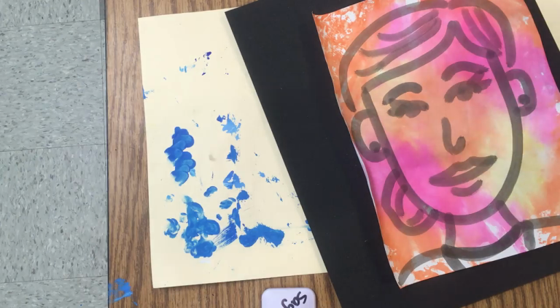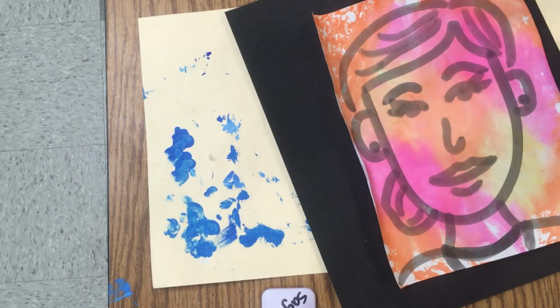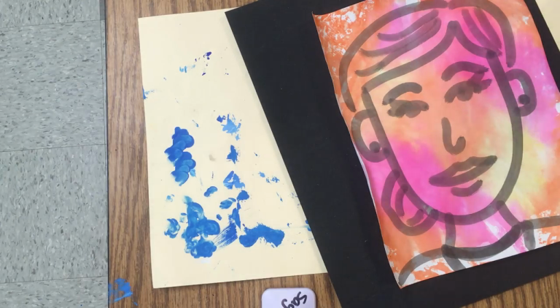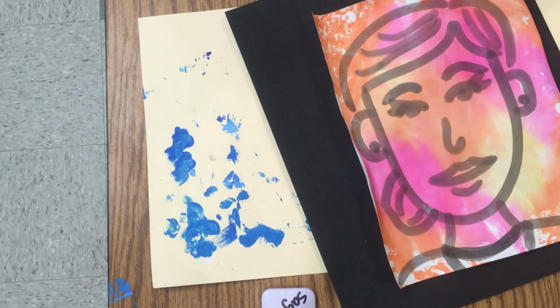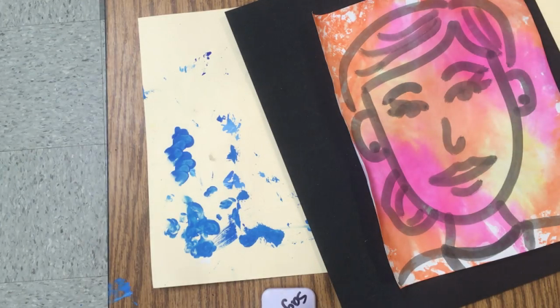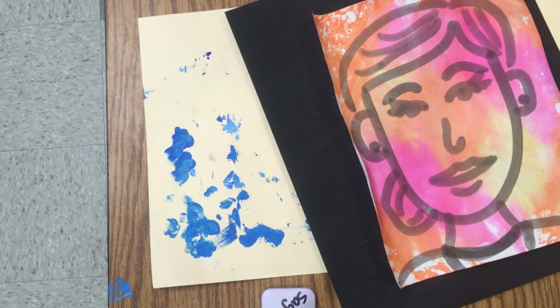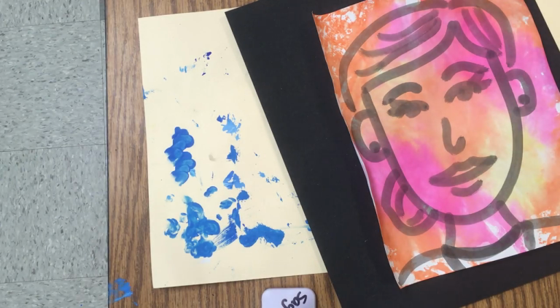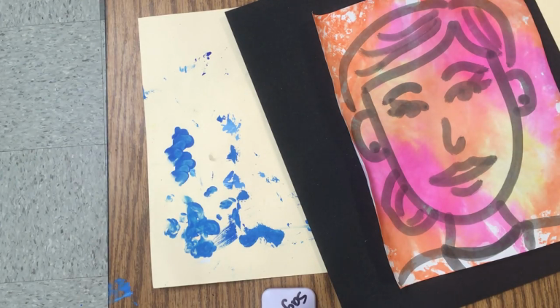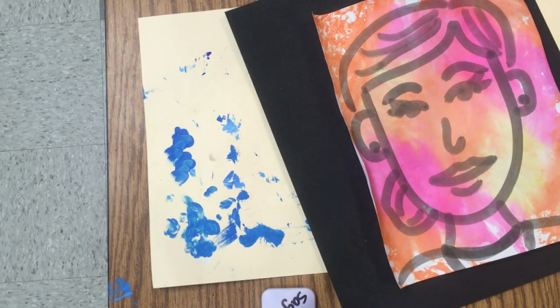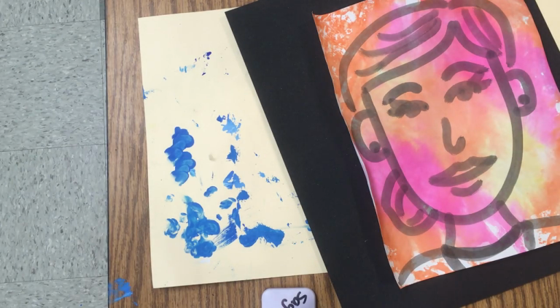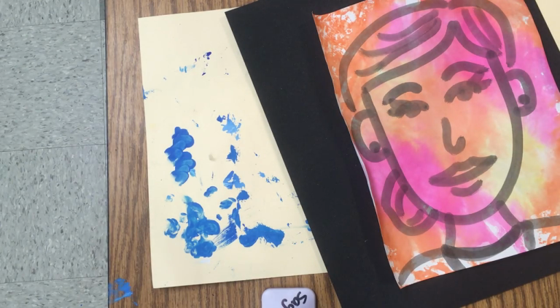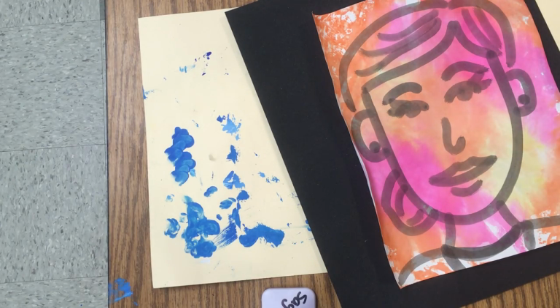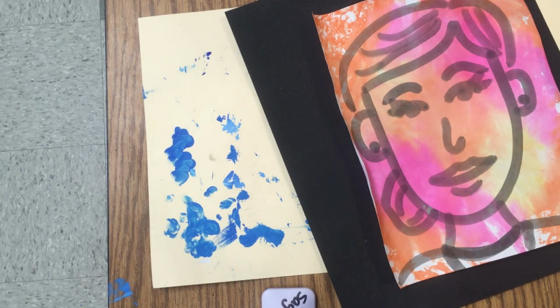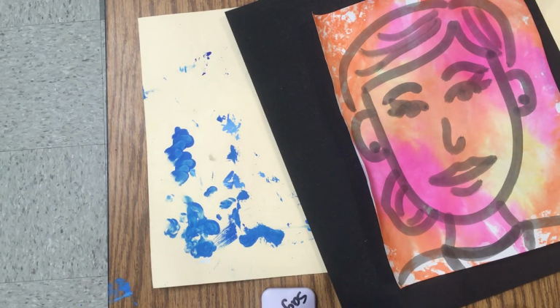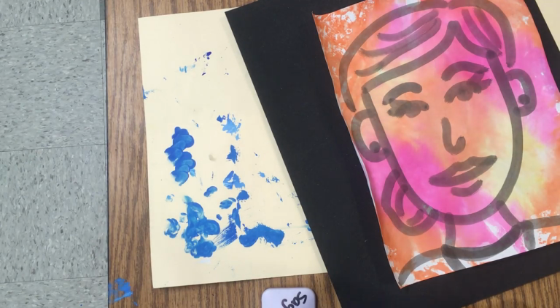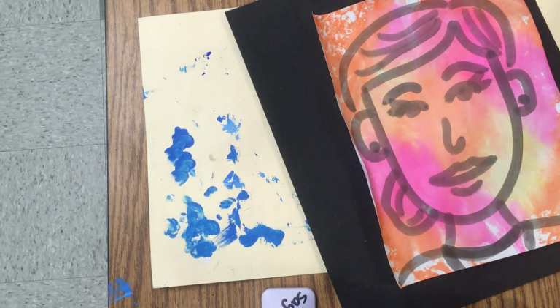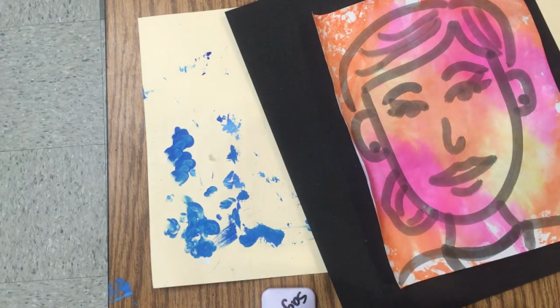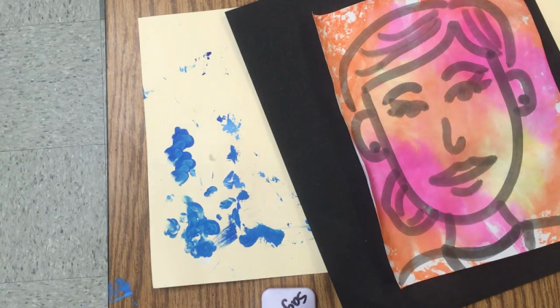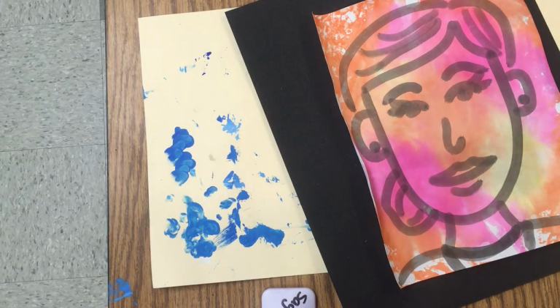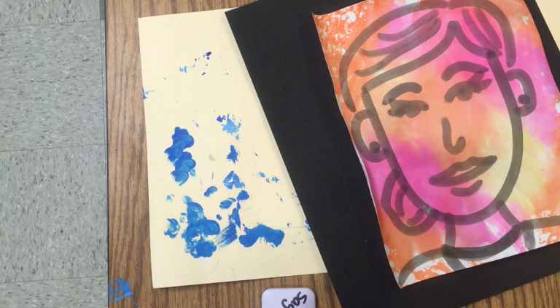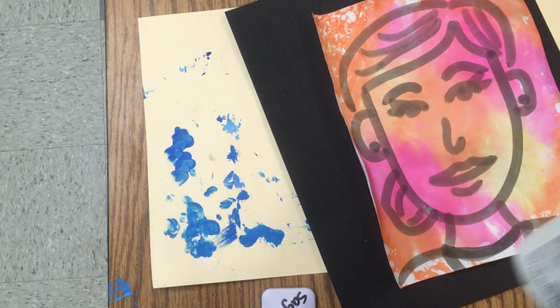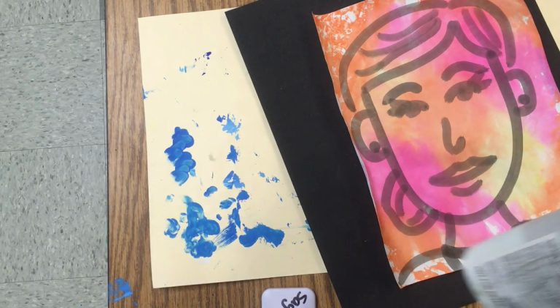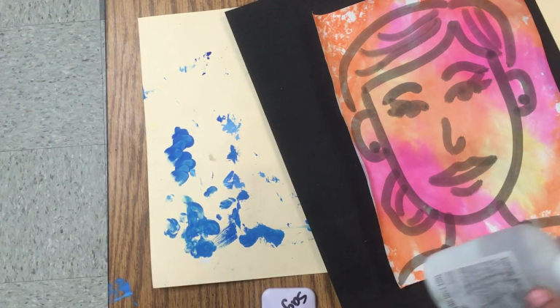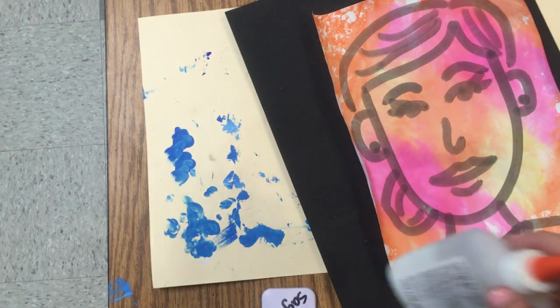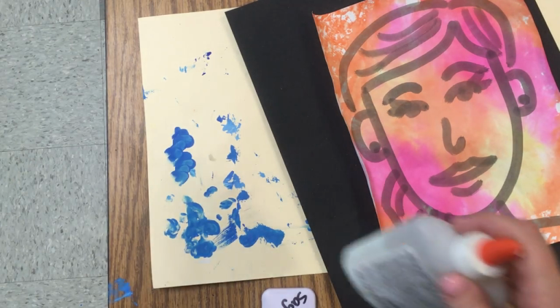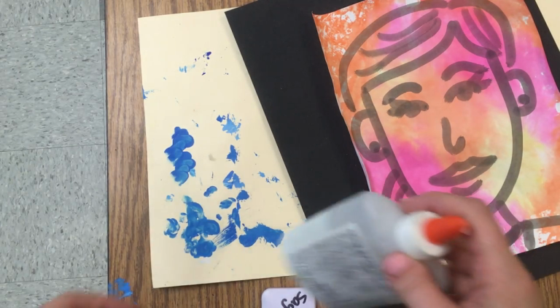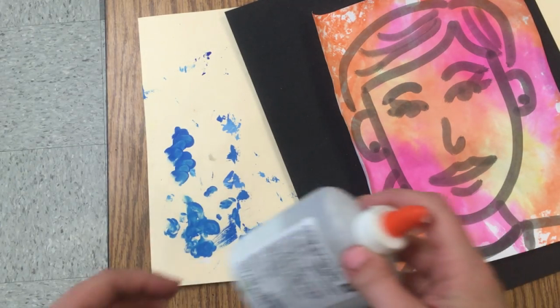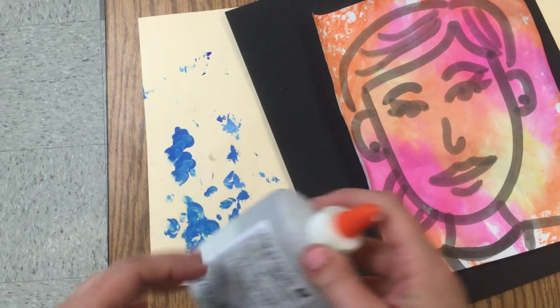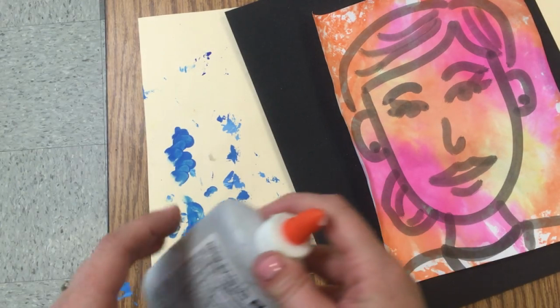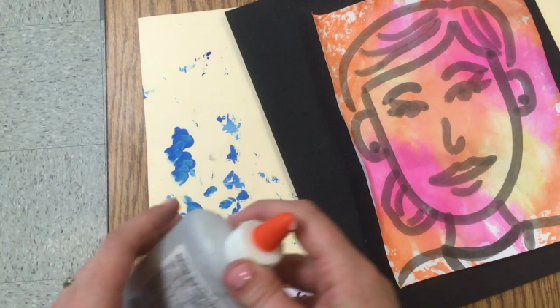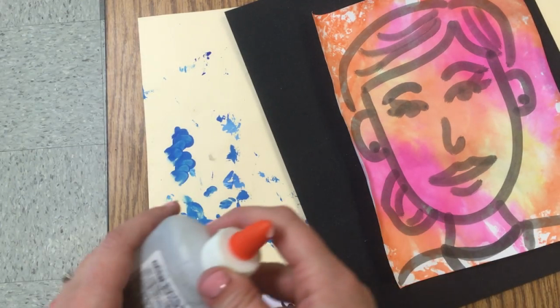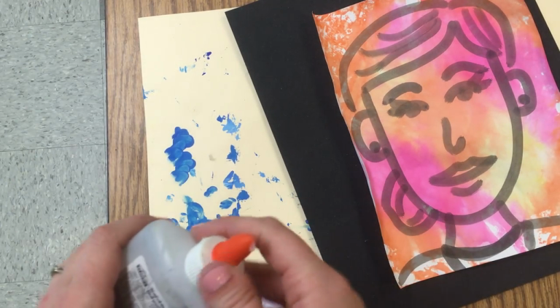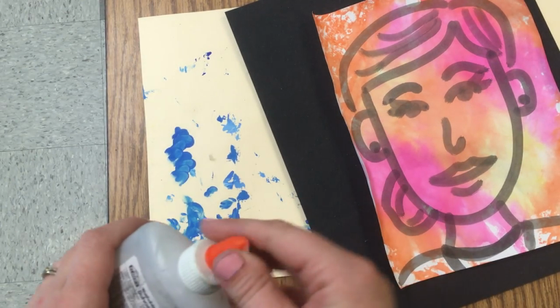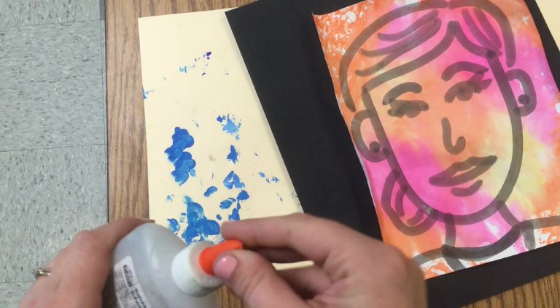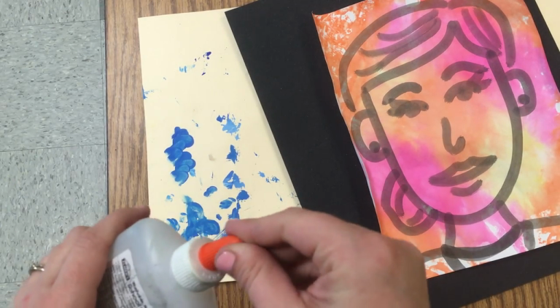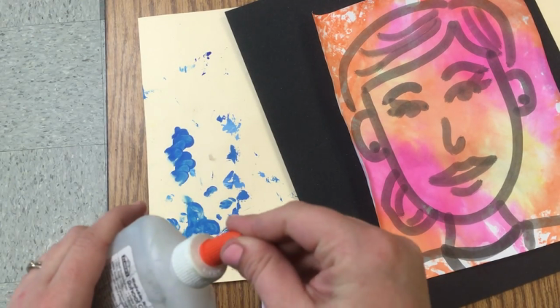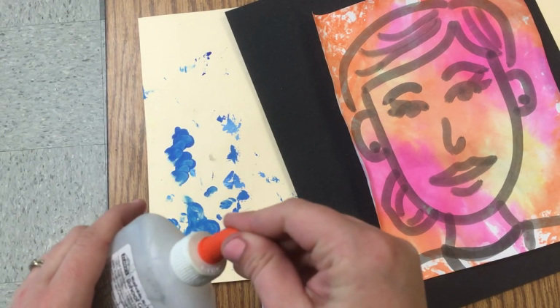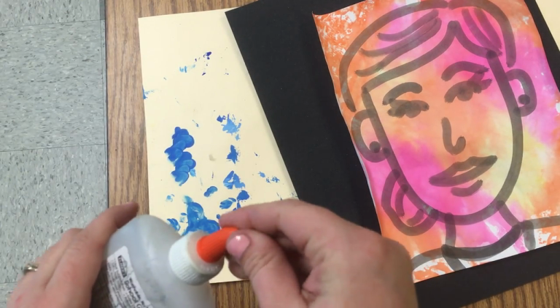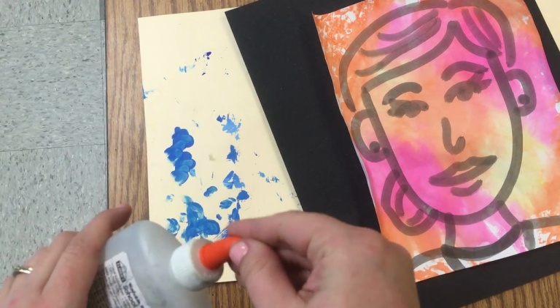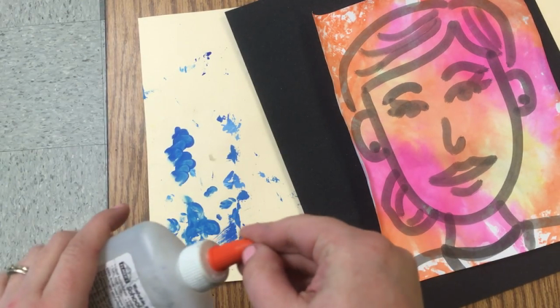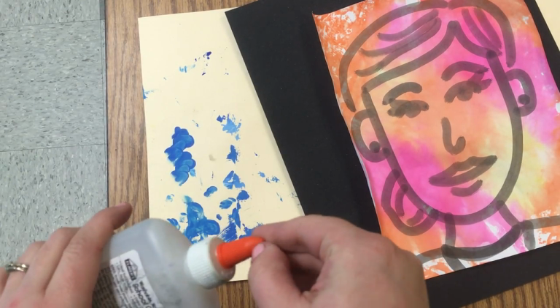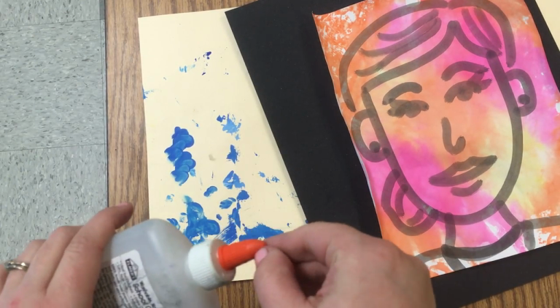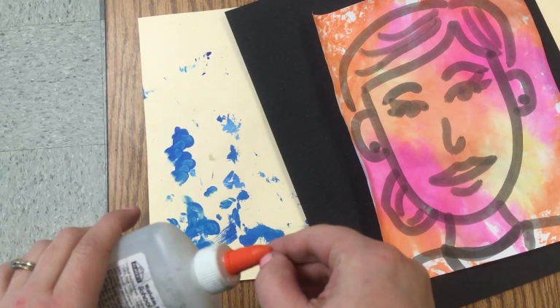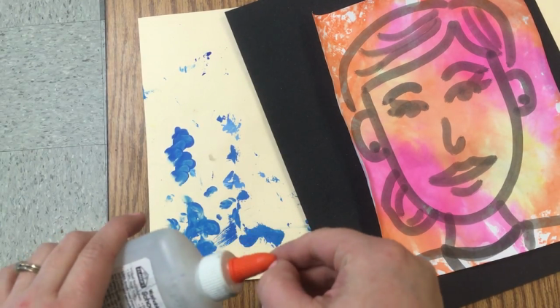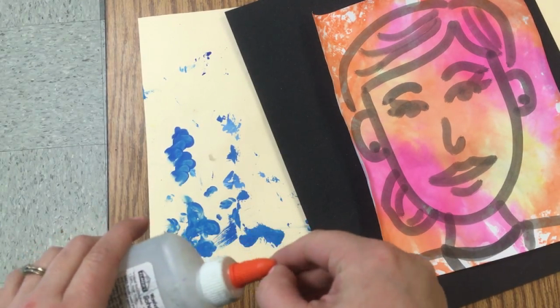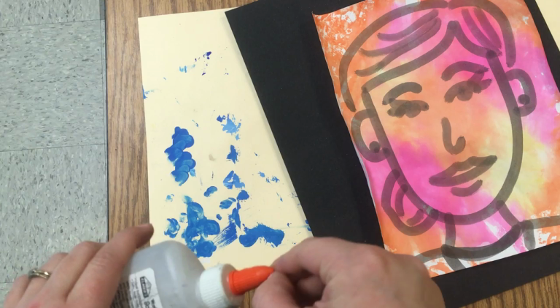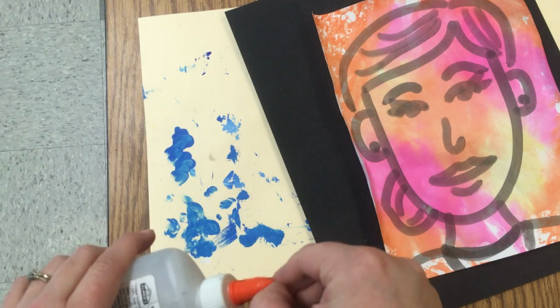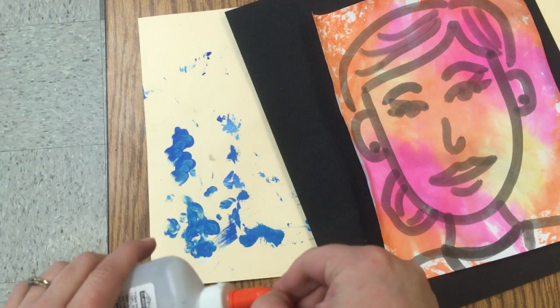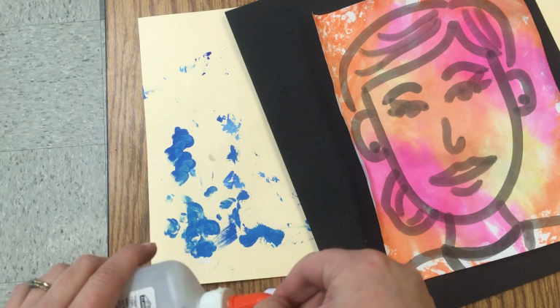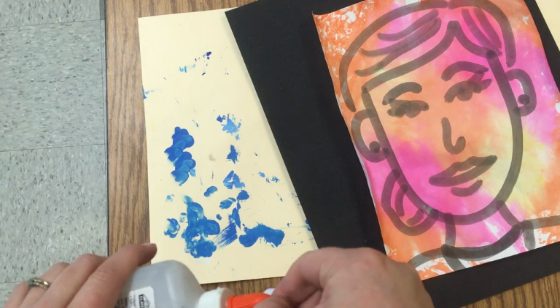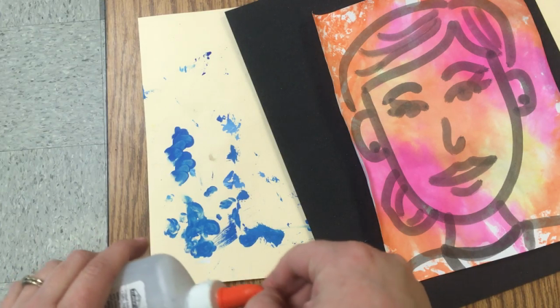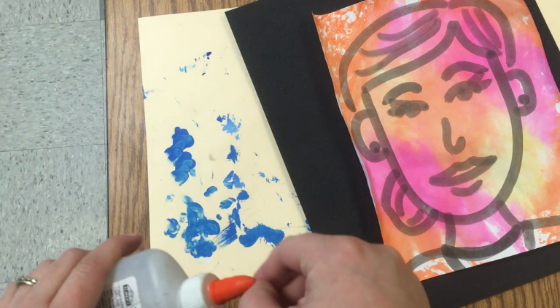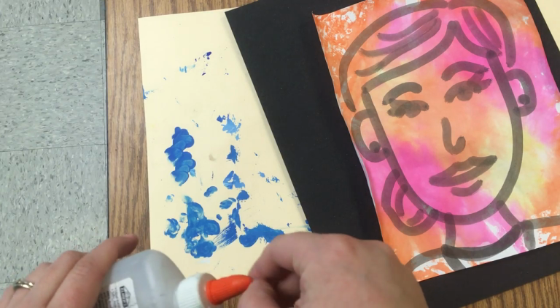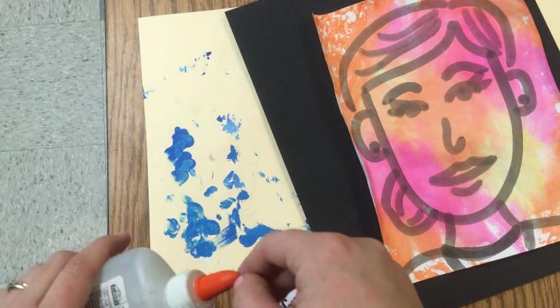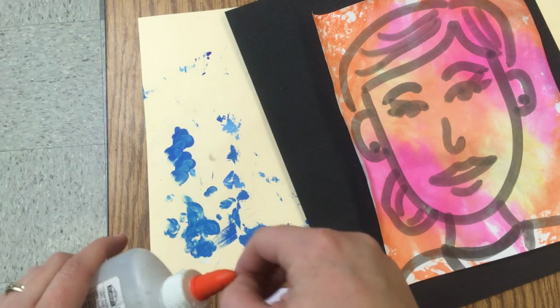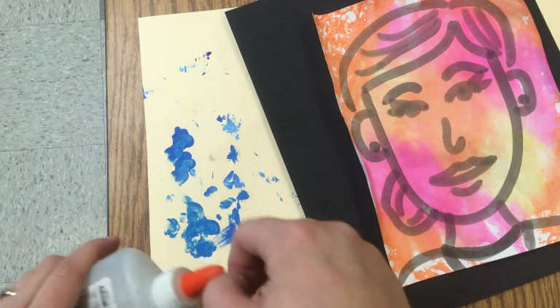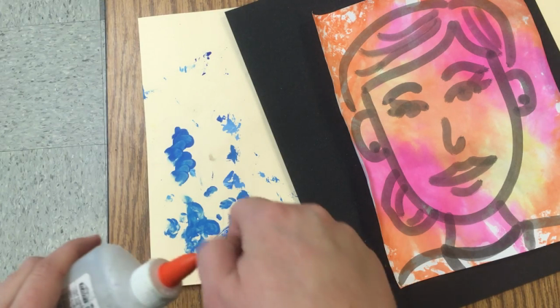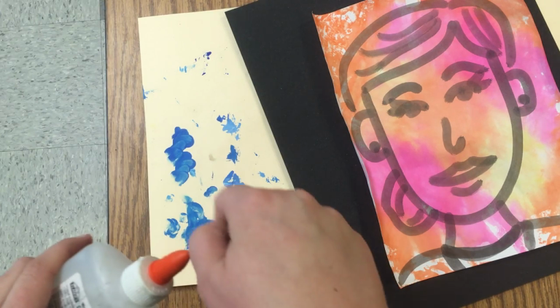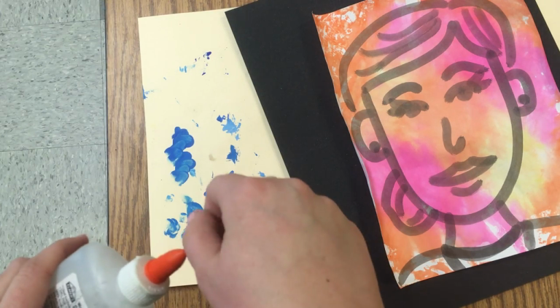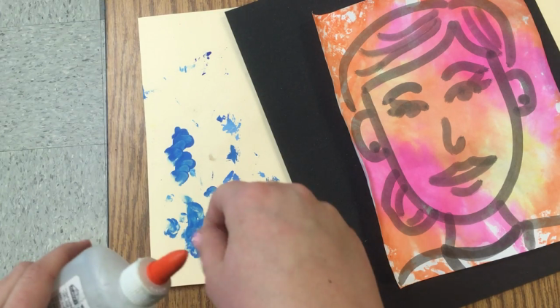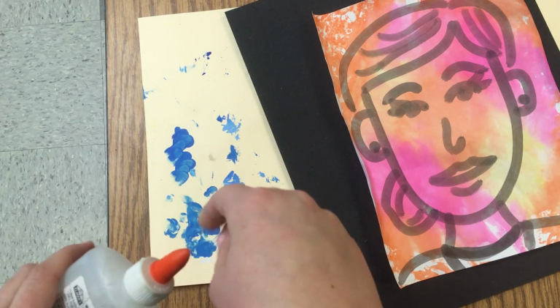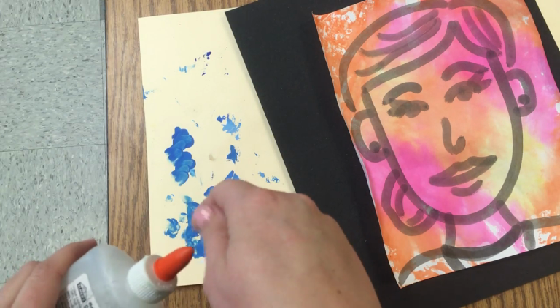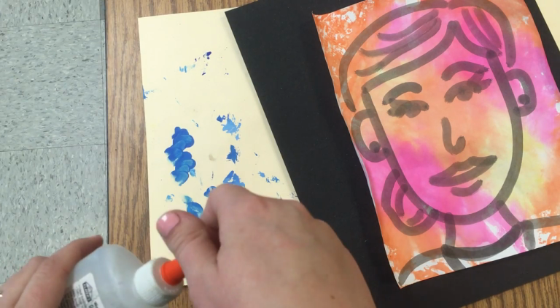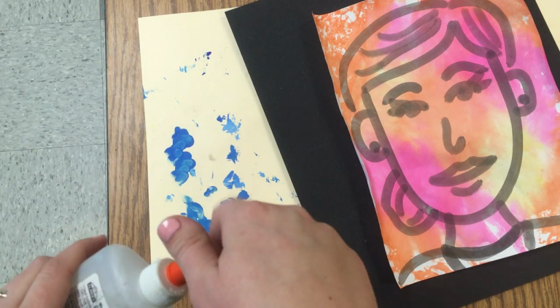It's very important today that we use an appropriate amount of glue. Remember, a dot is a lot.